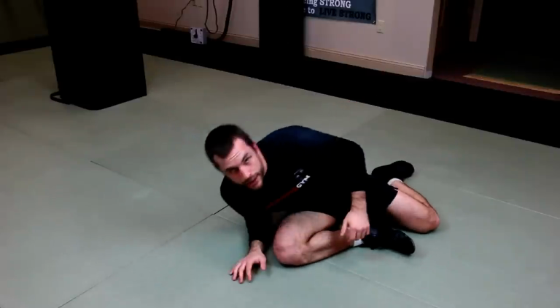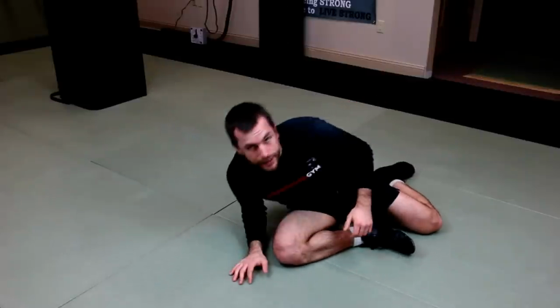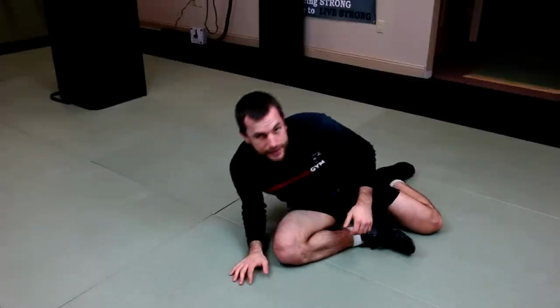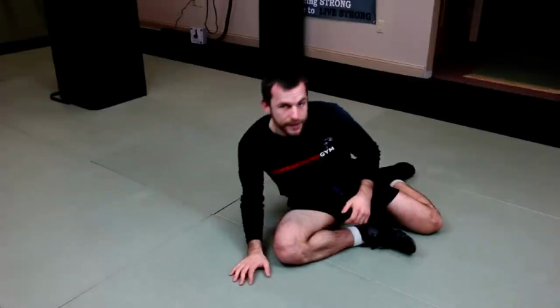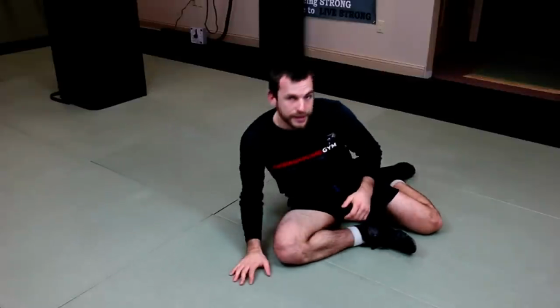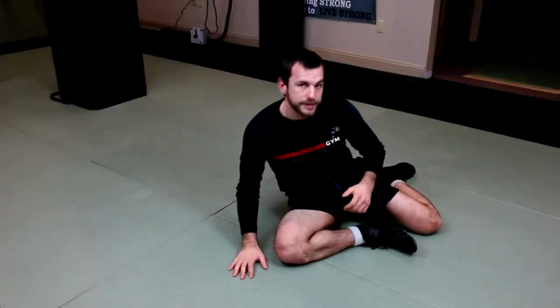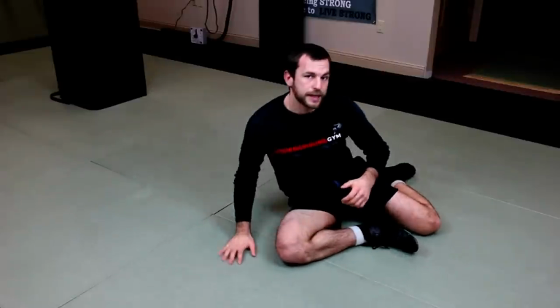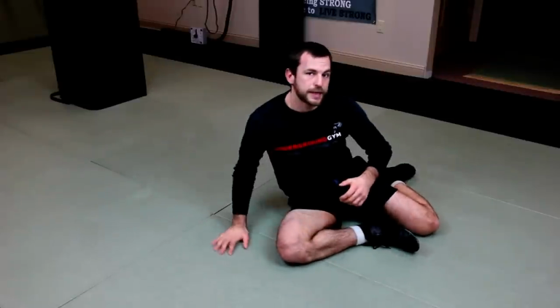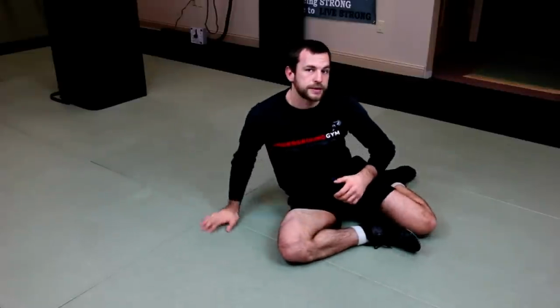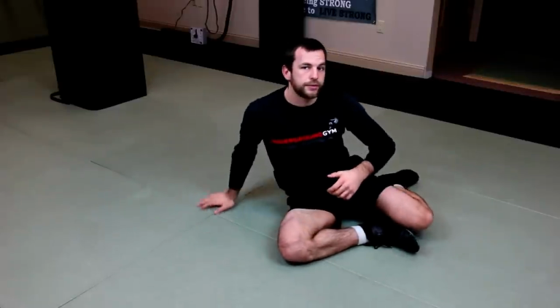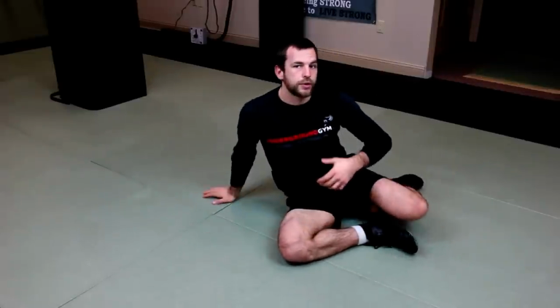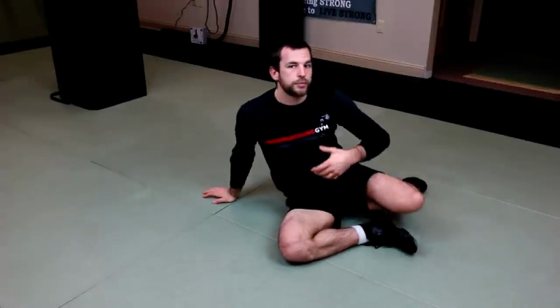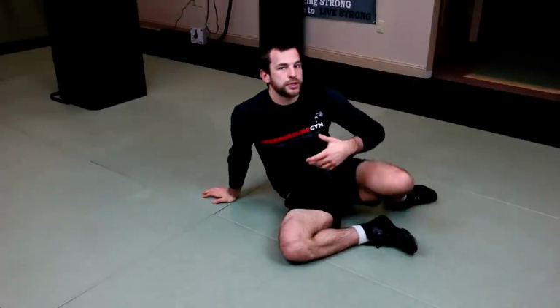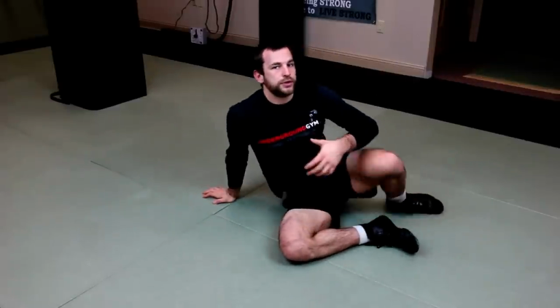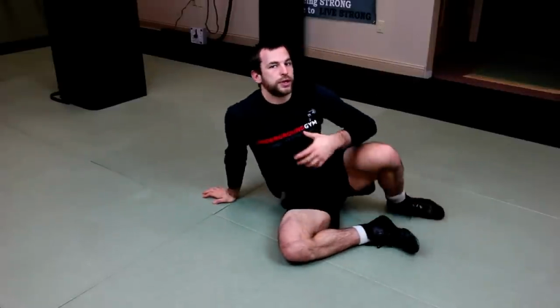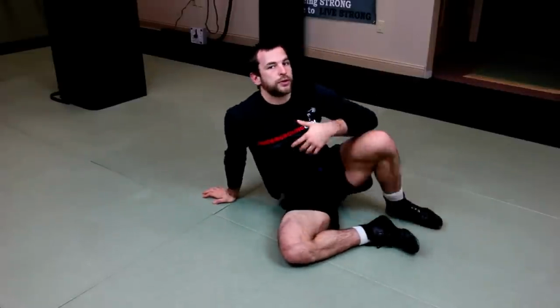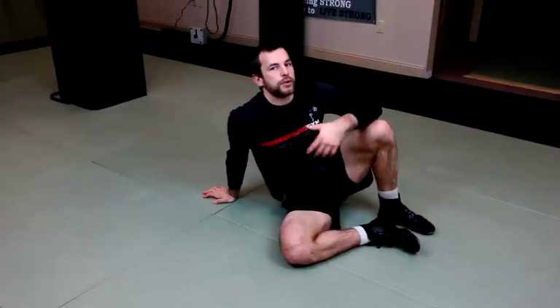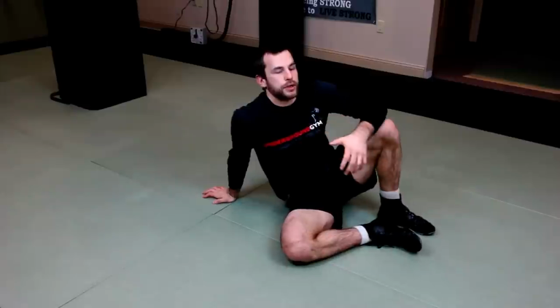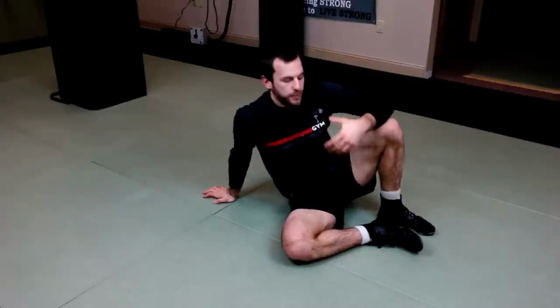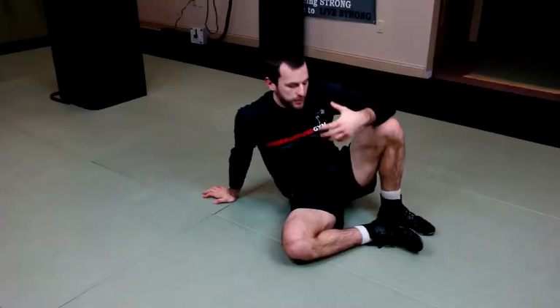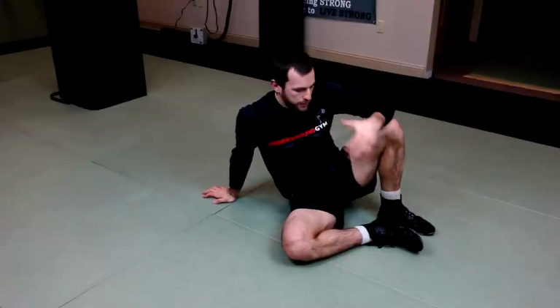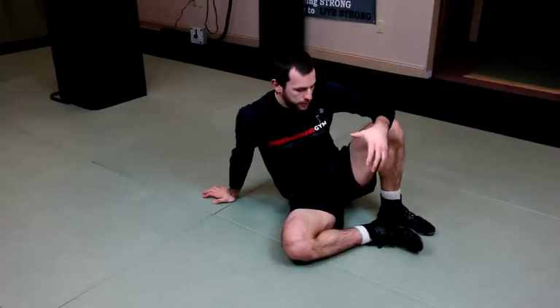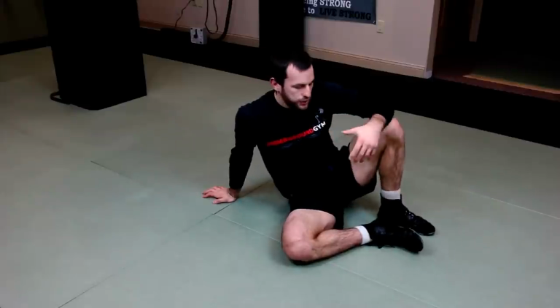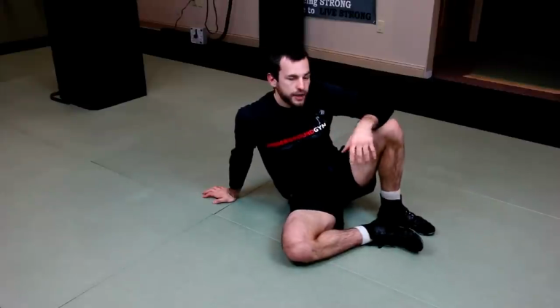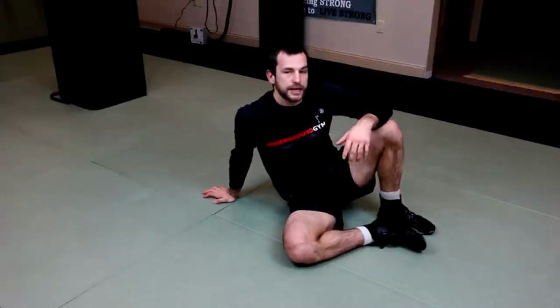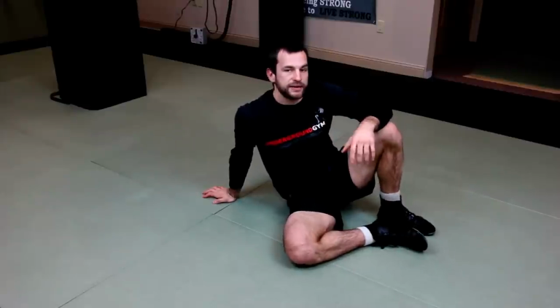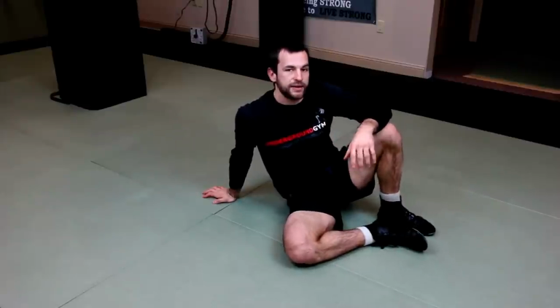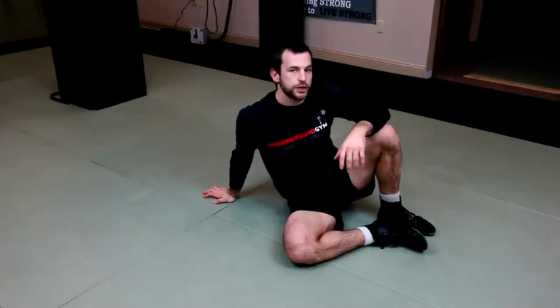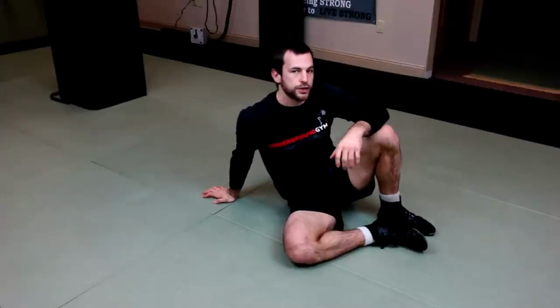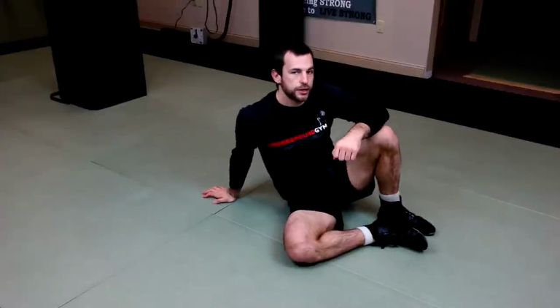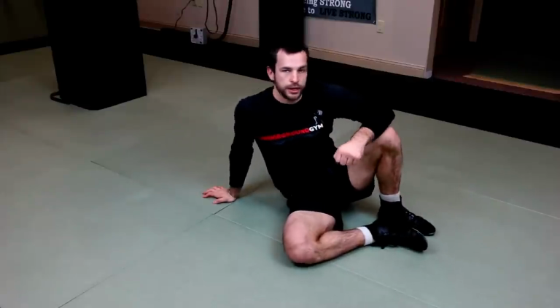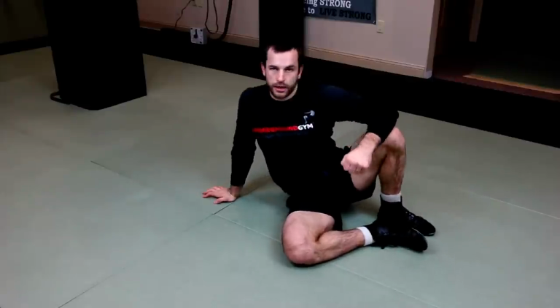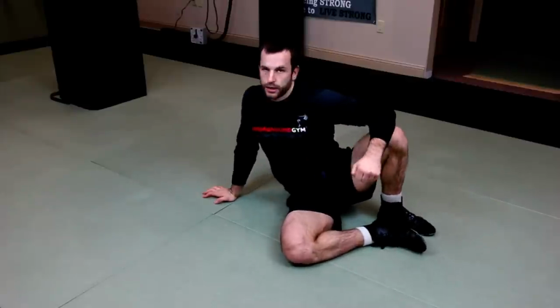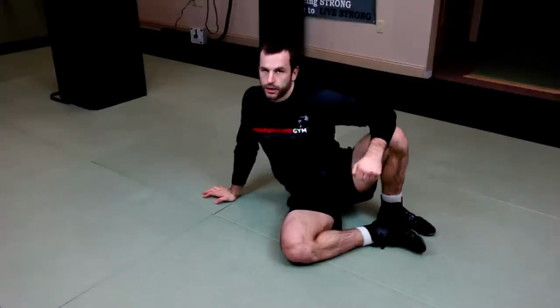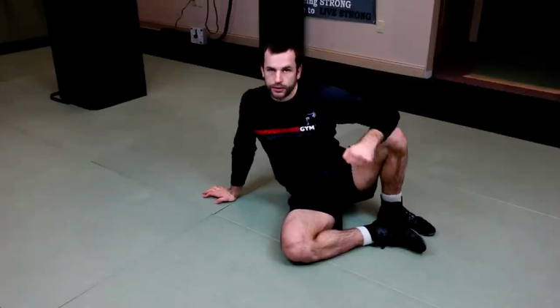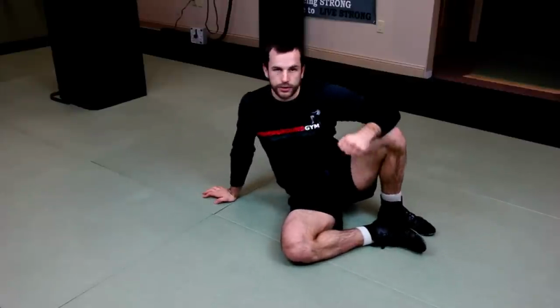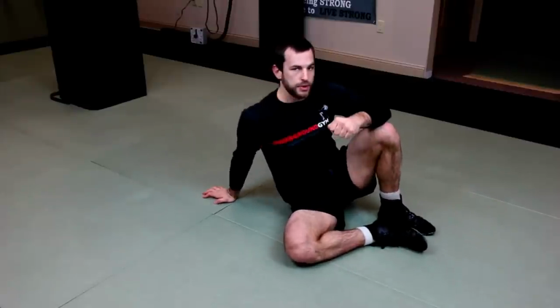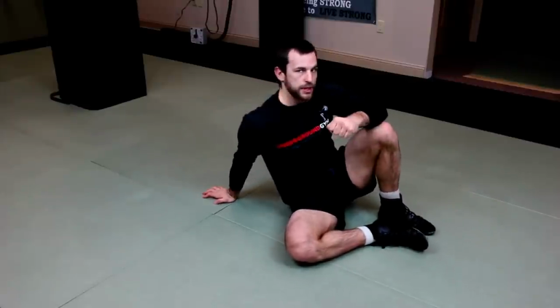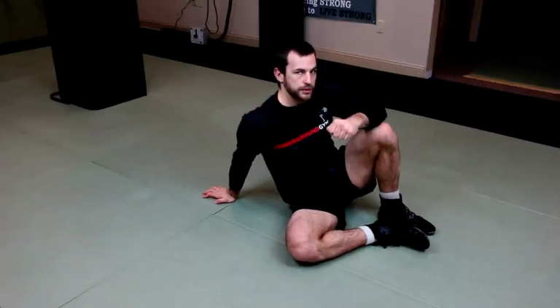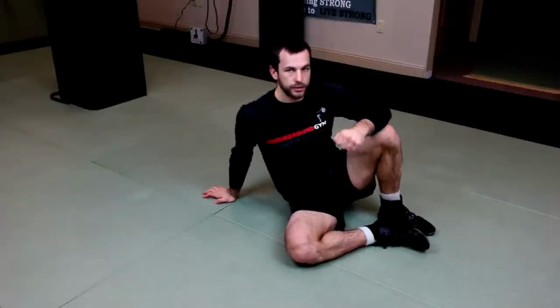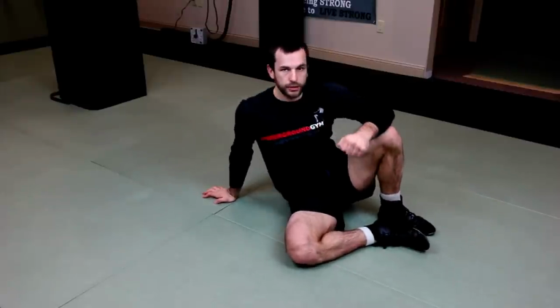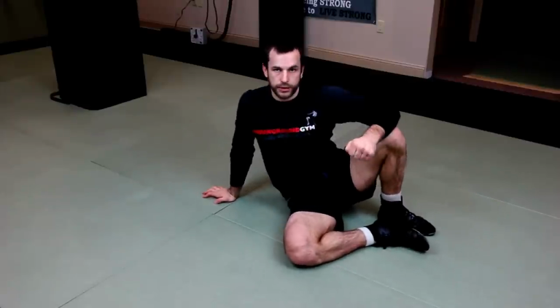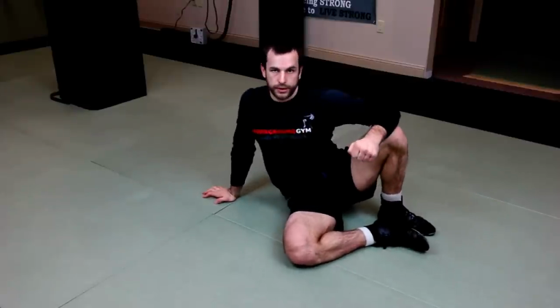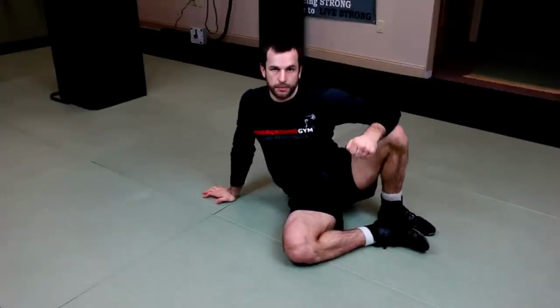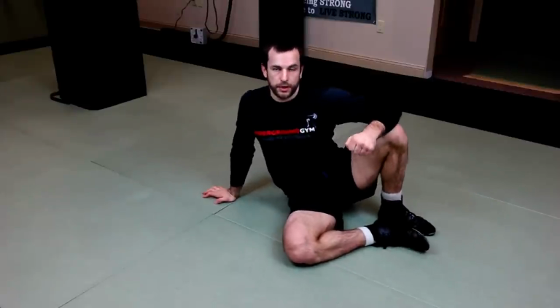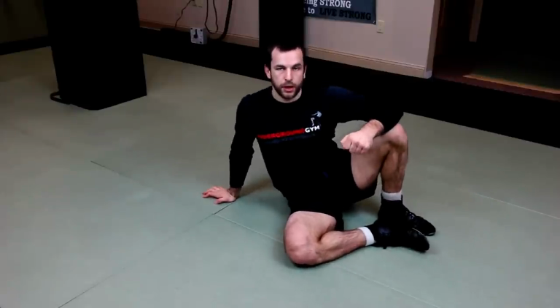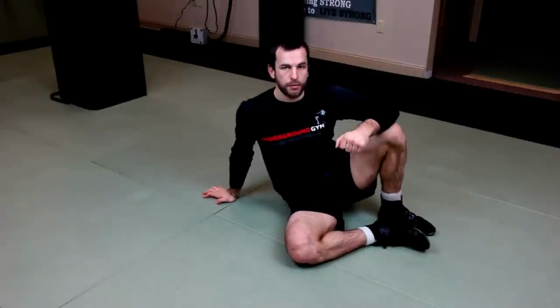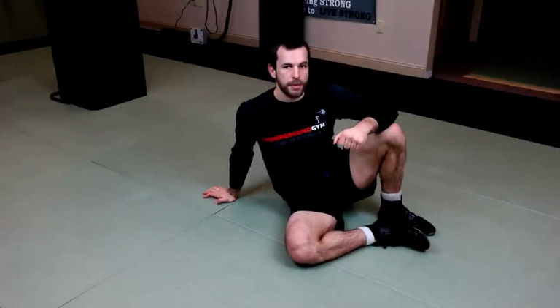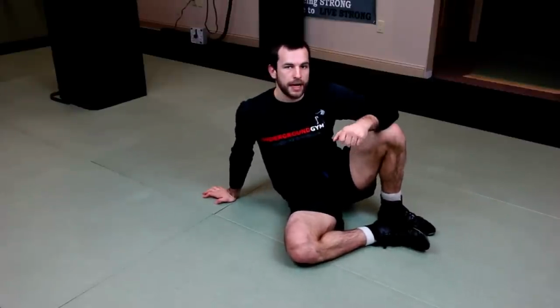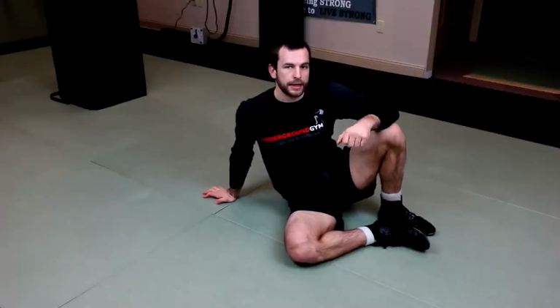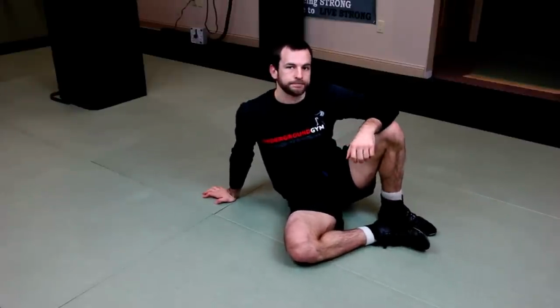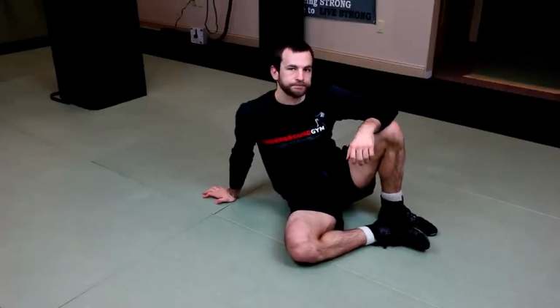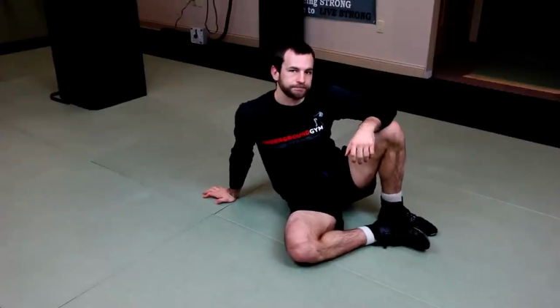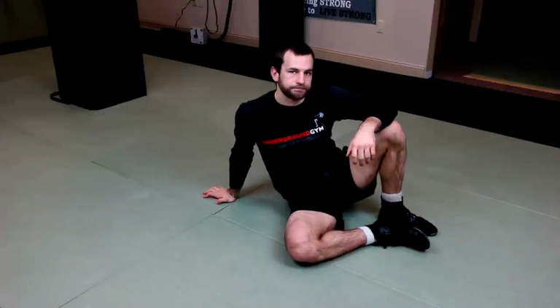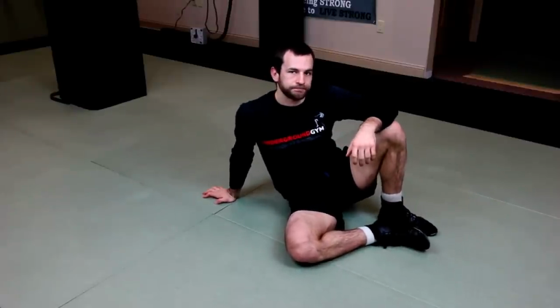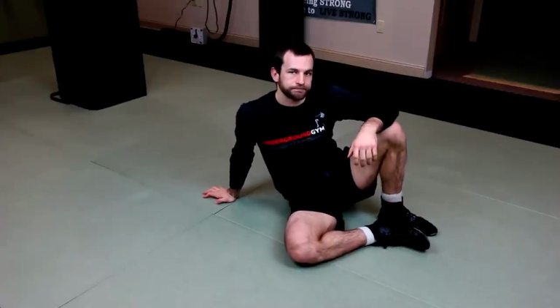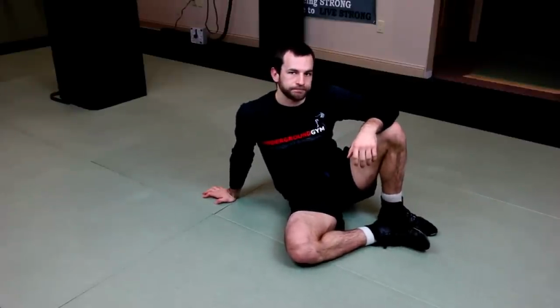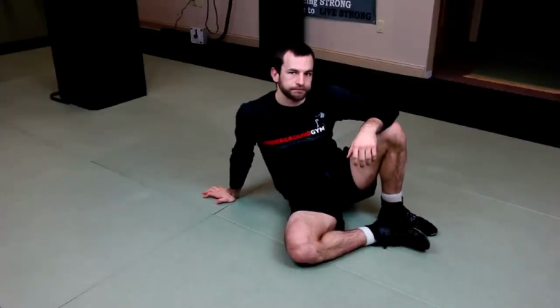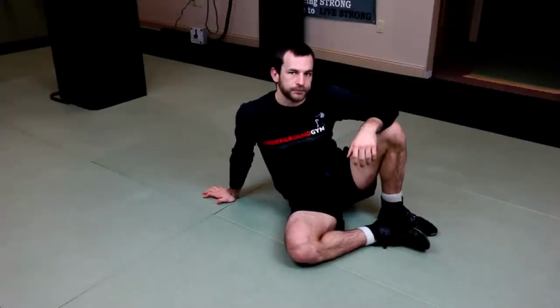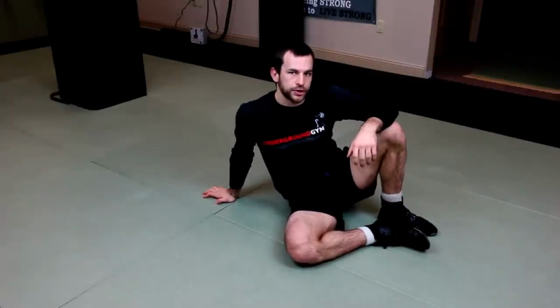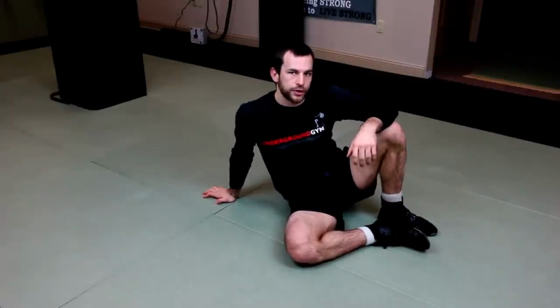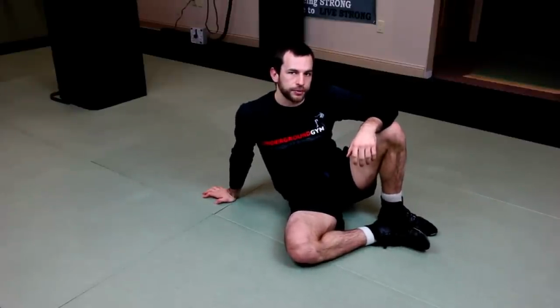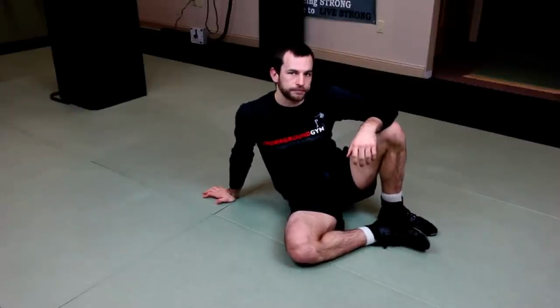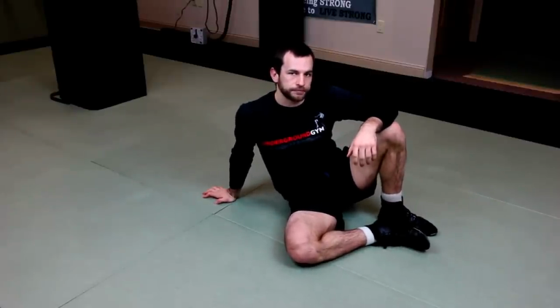Excellent exercise for posterior chain activation and also it begins to loosen up your lower back. Enjoy.